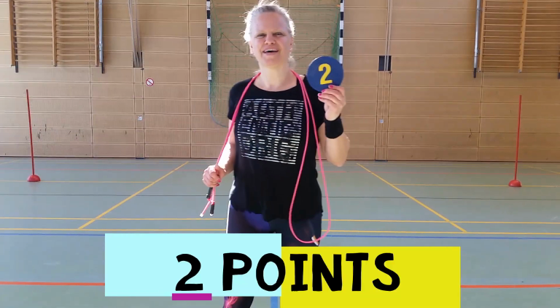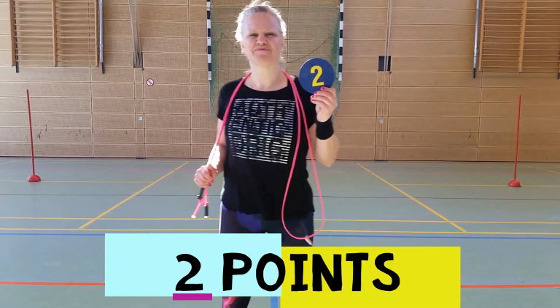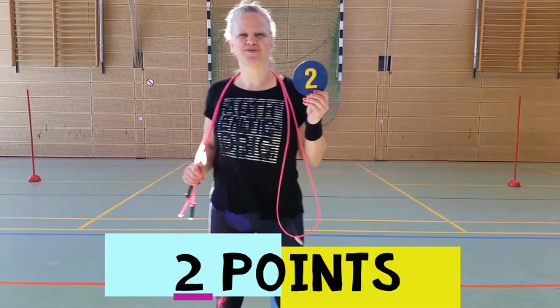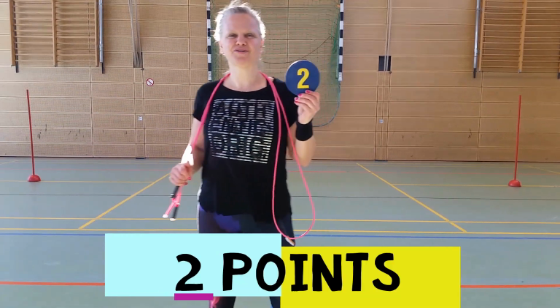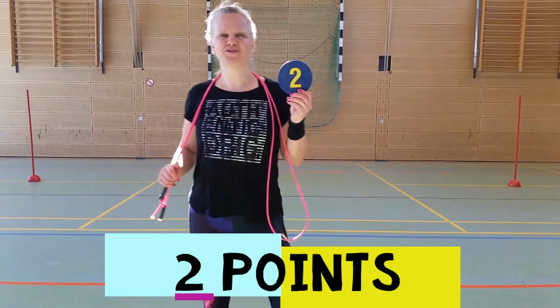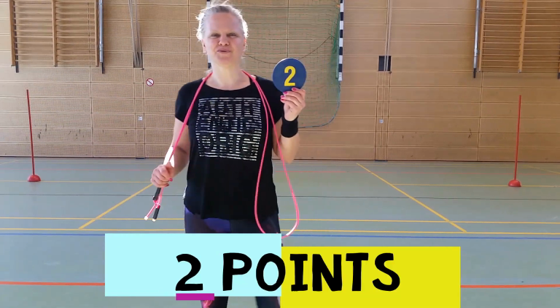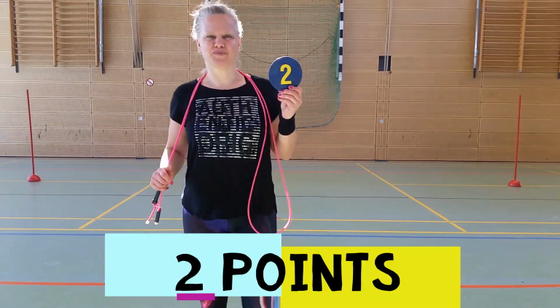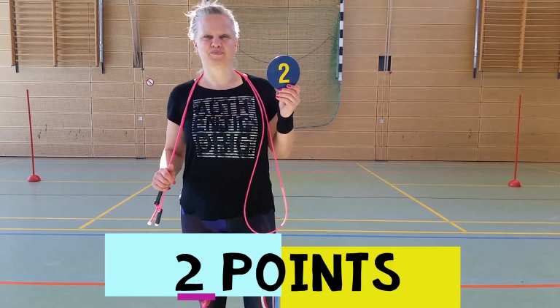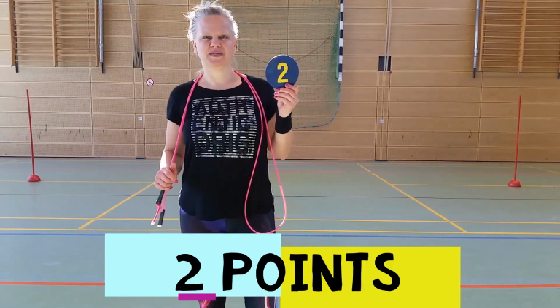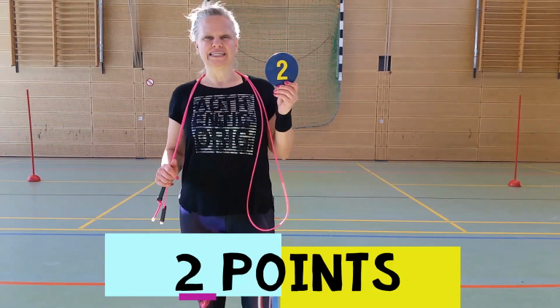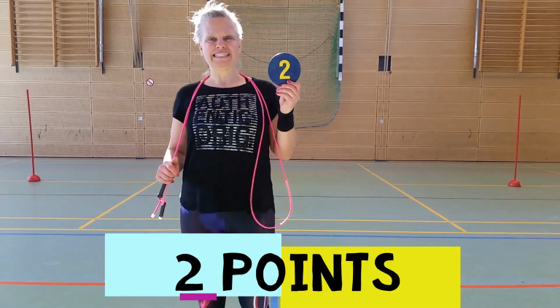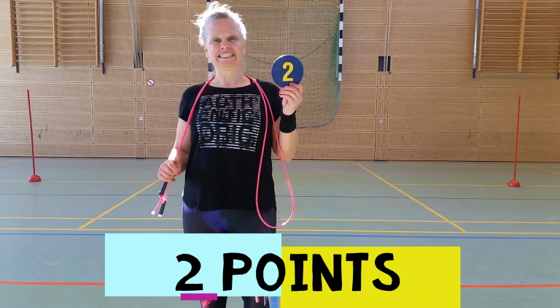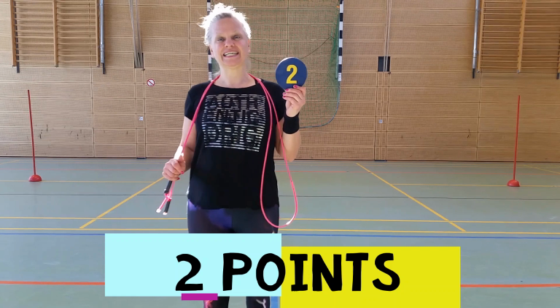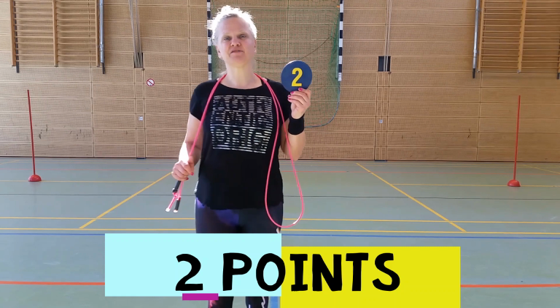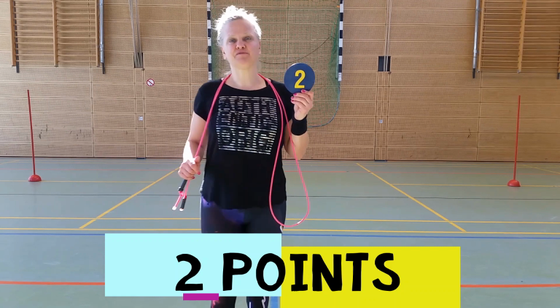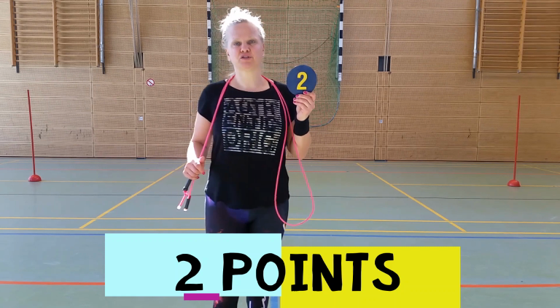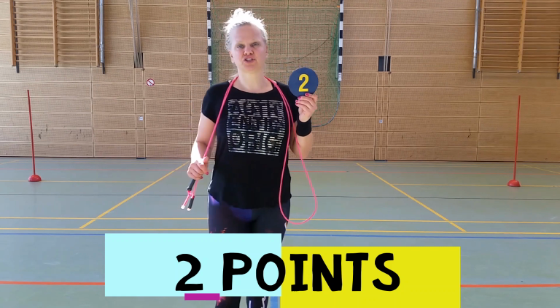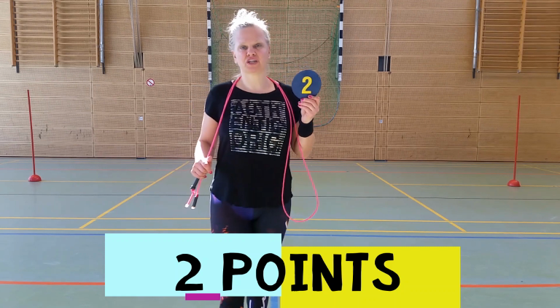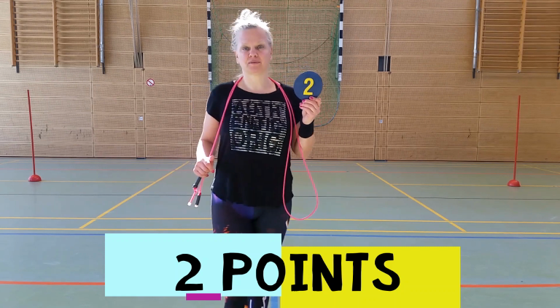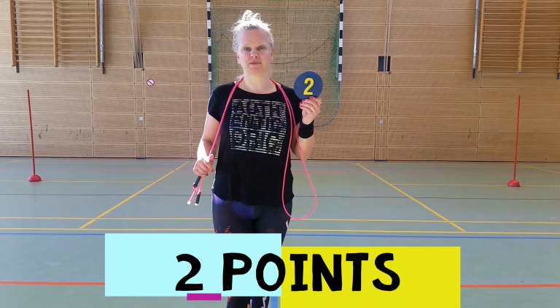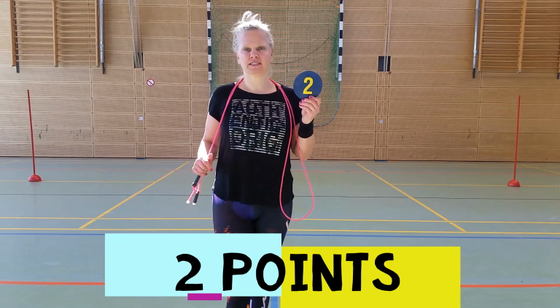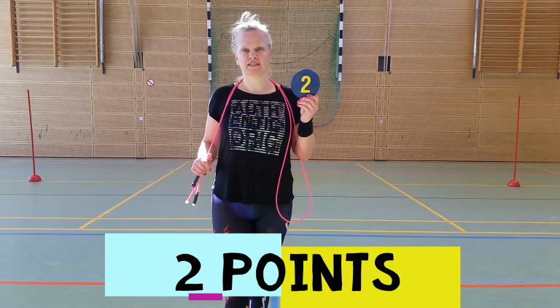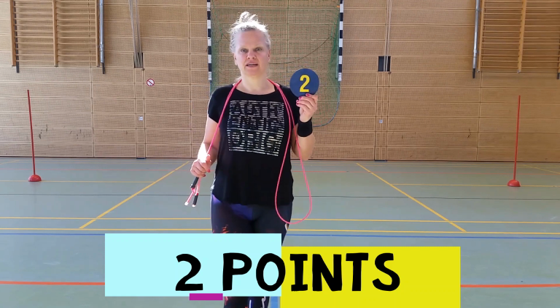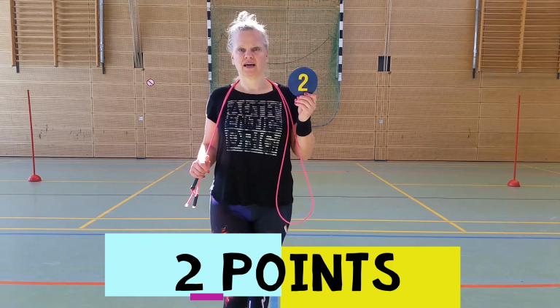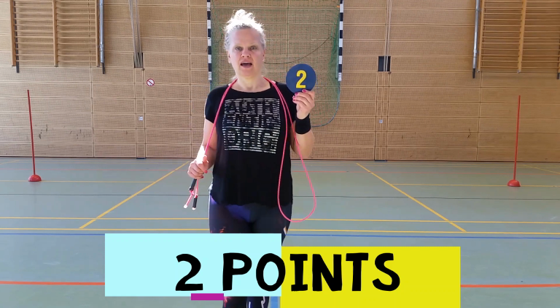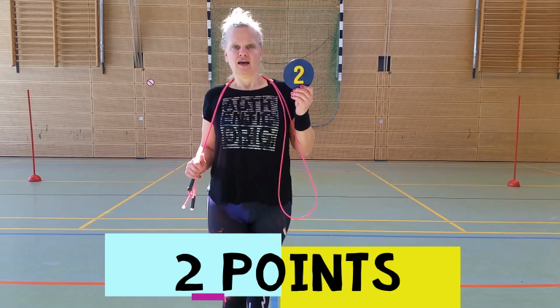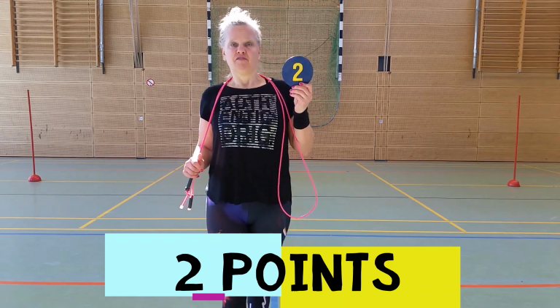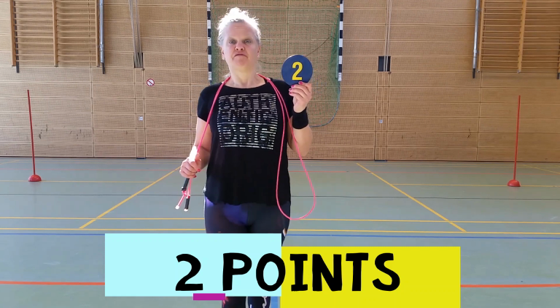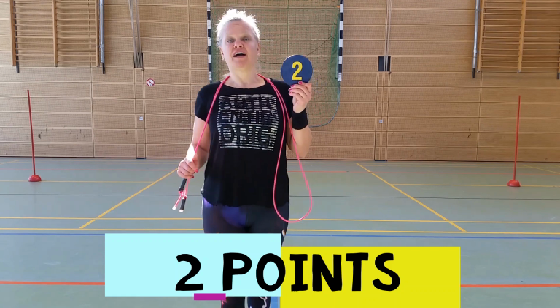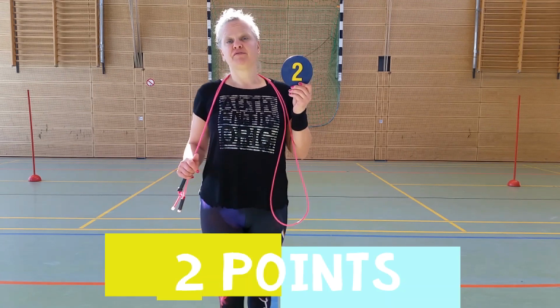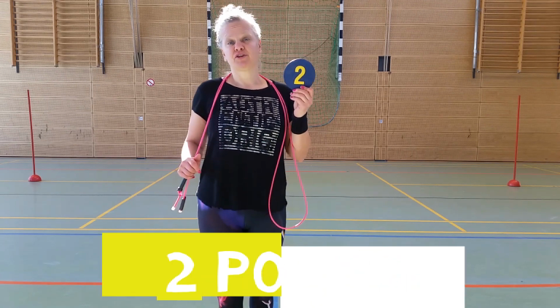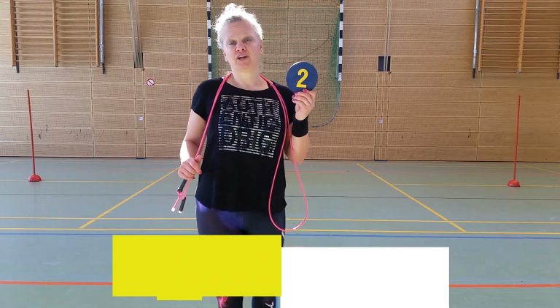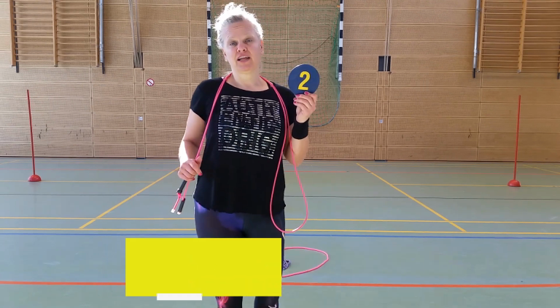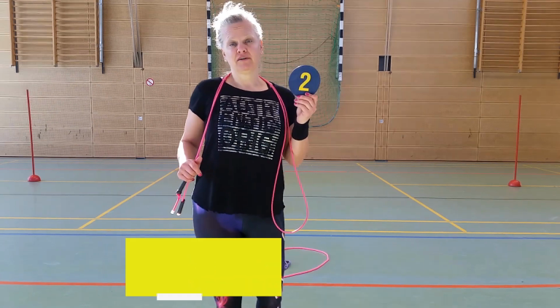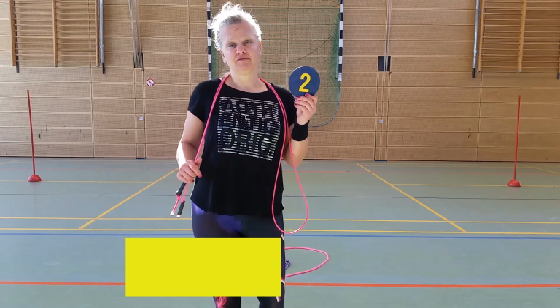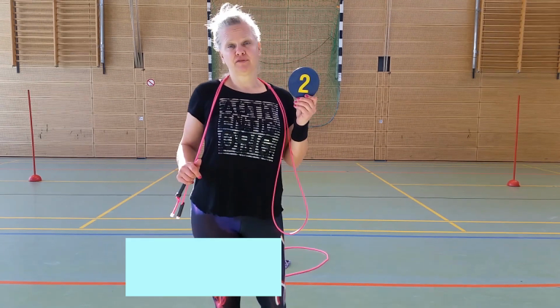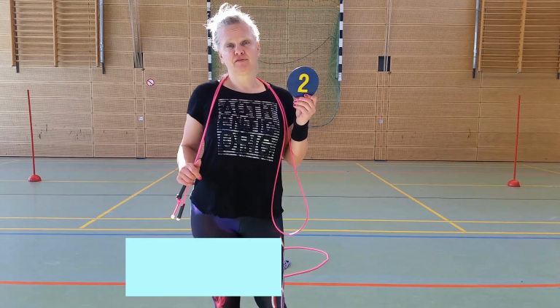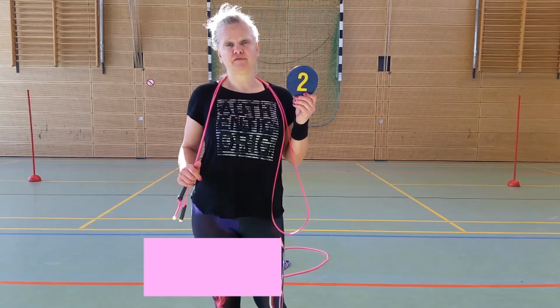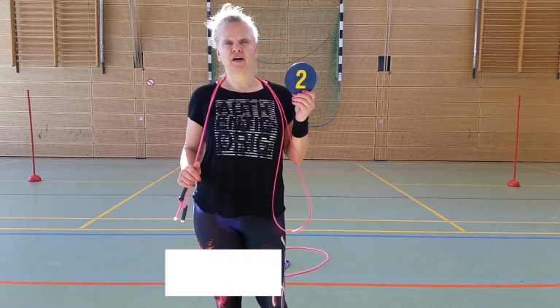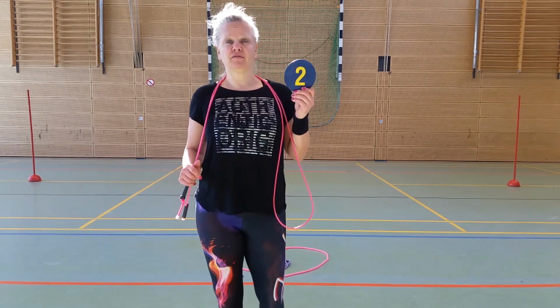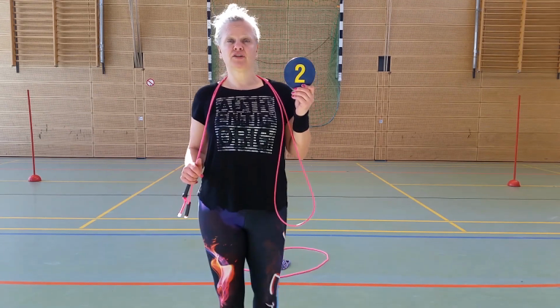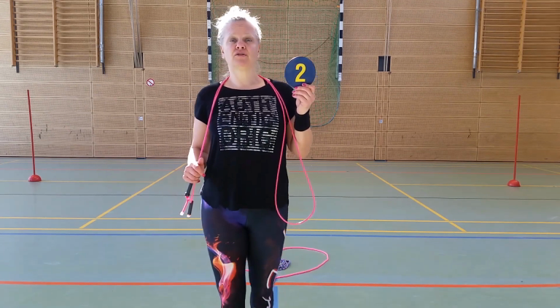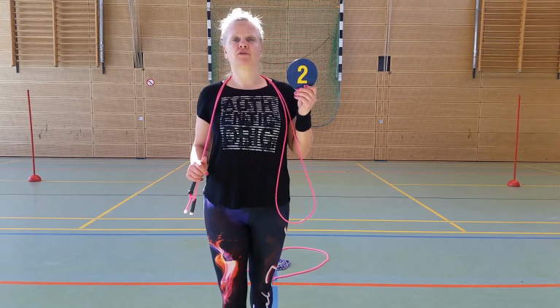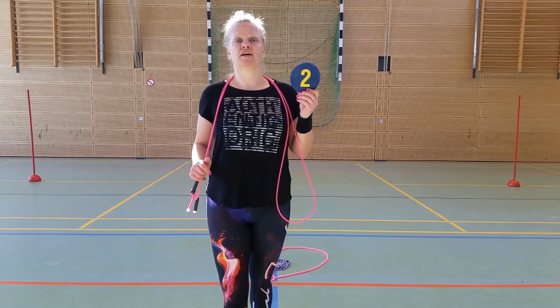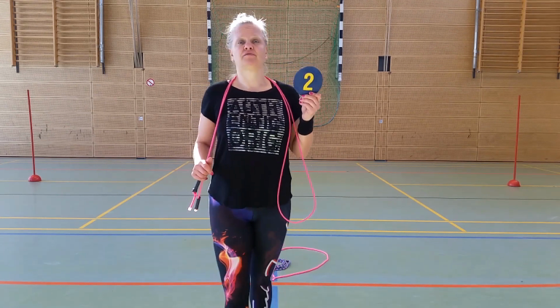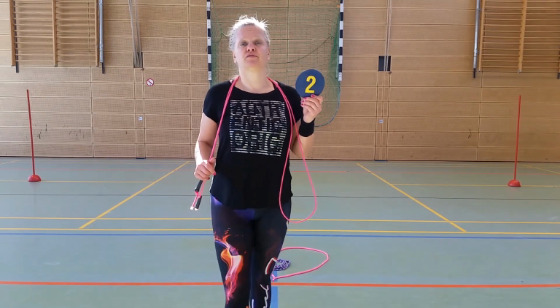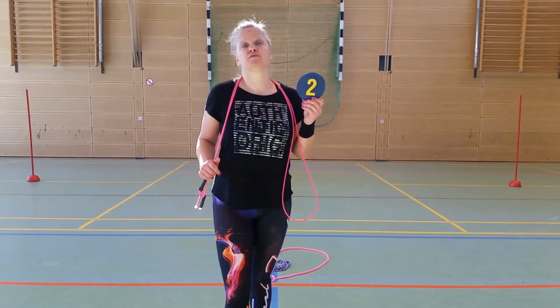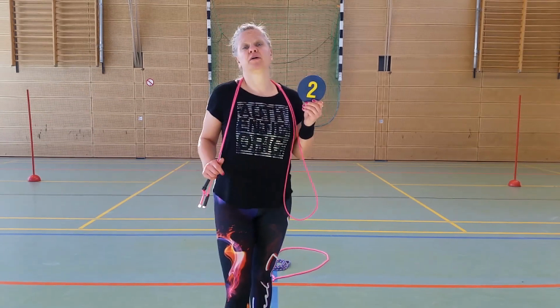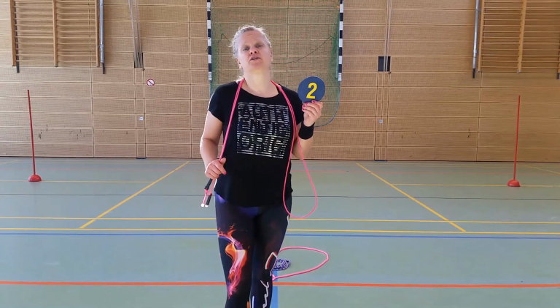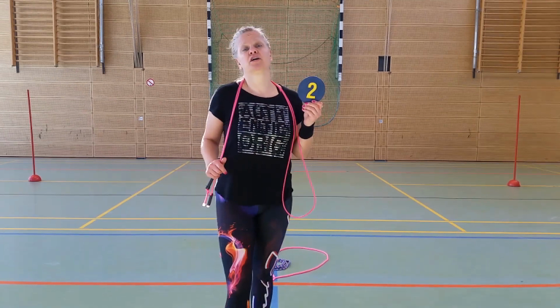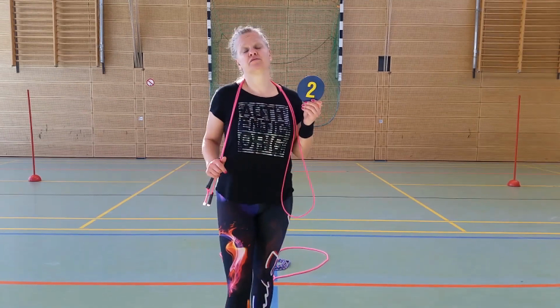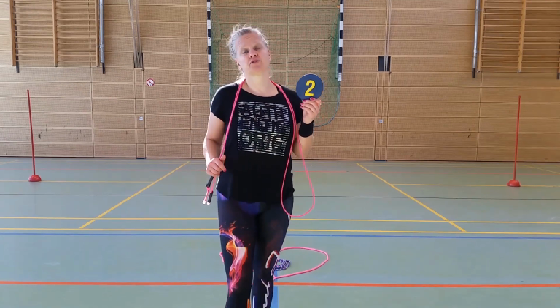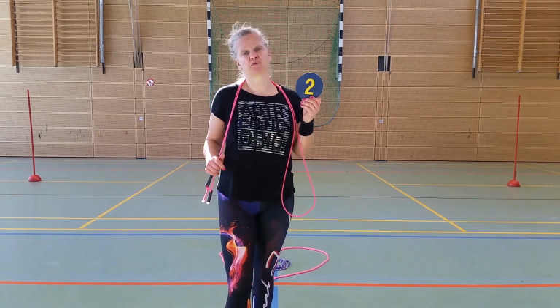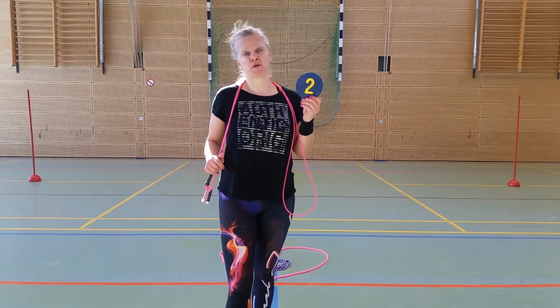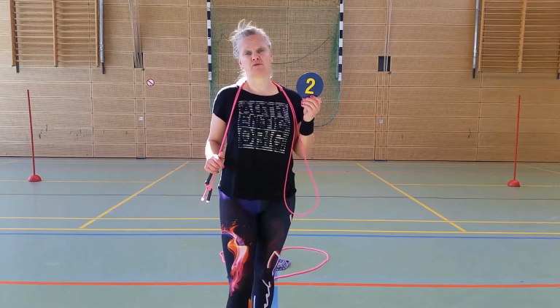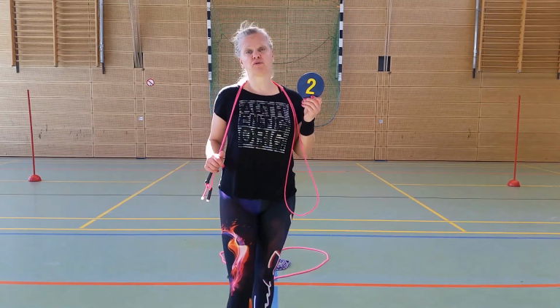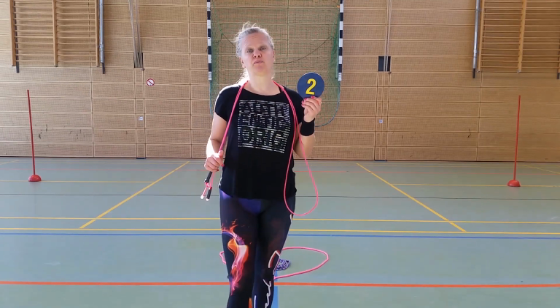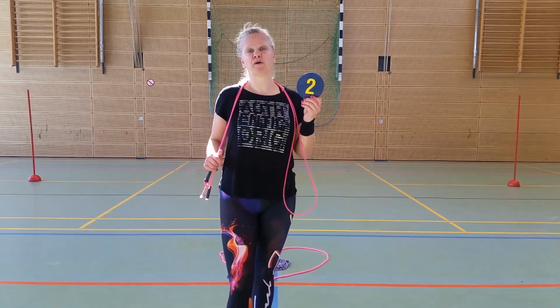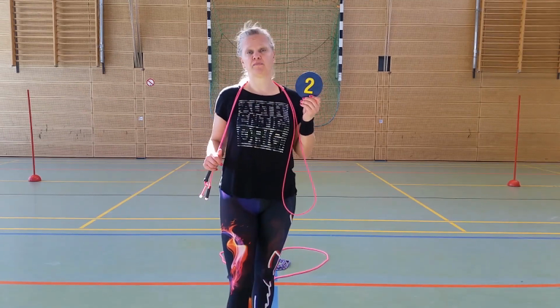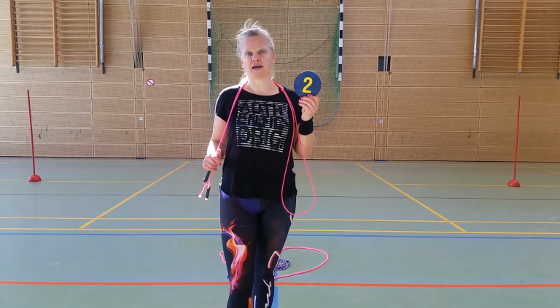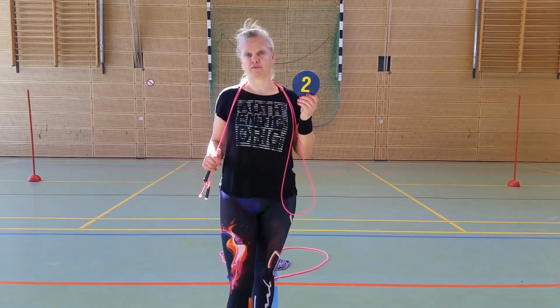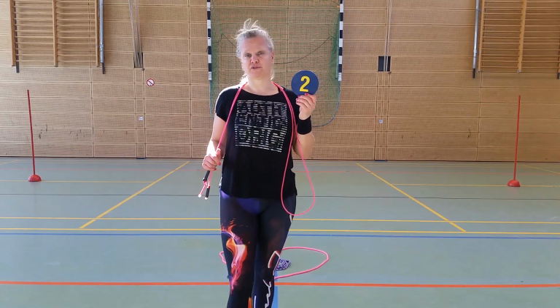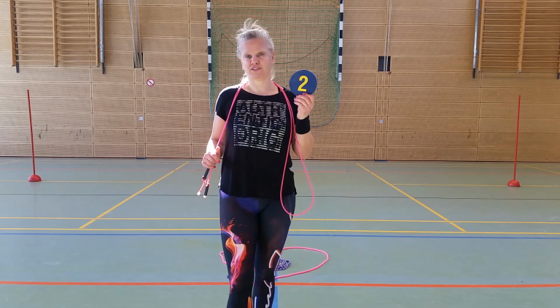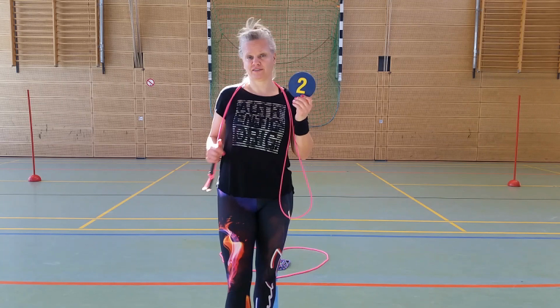Number two, single foot jumps. Five on your left foot and five on your right foot, but you have to swing your rope backwards.